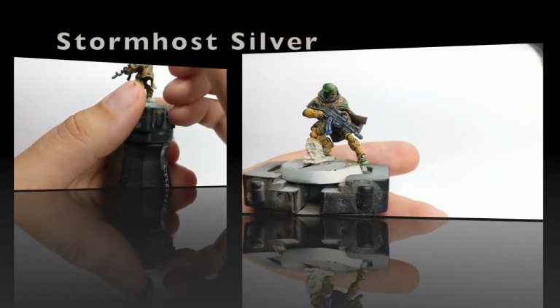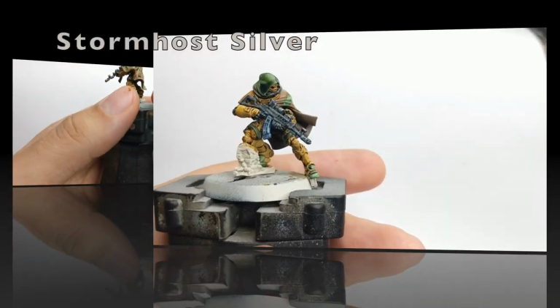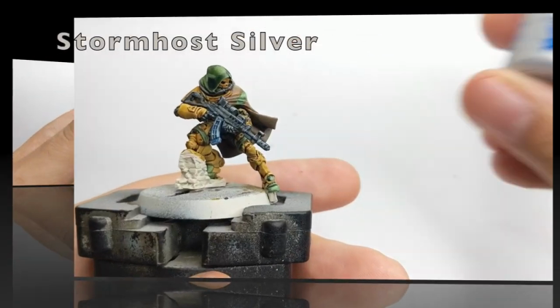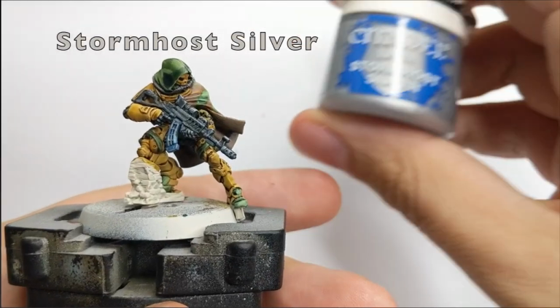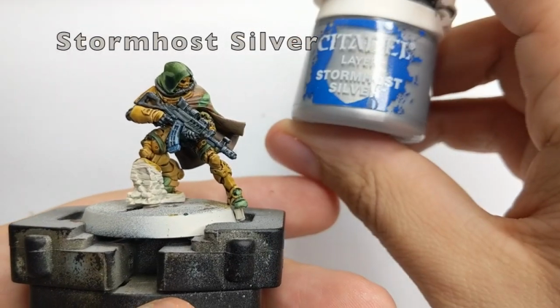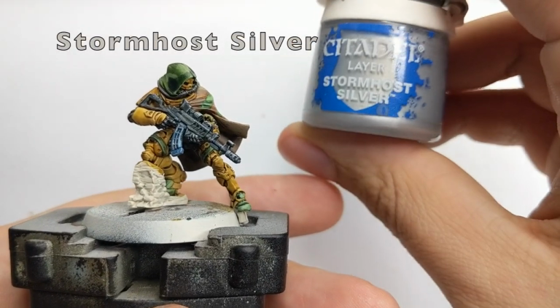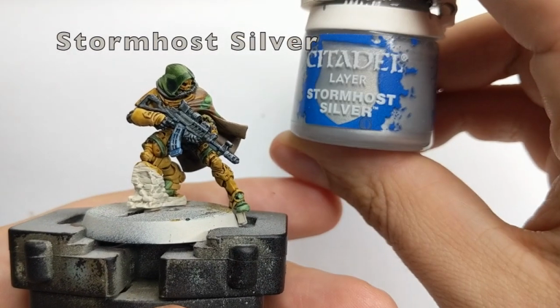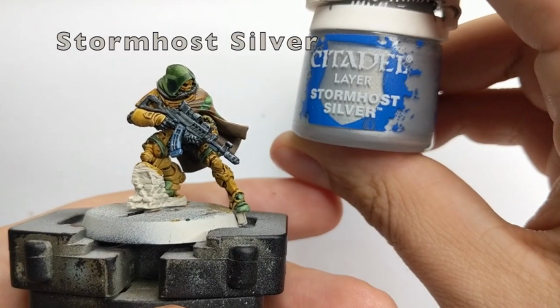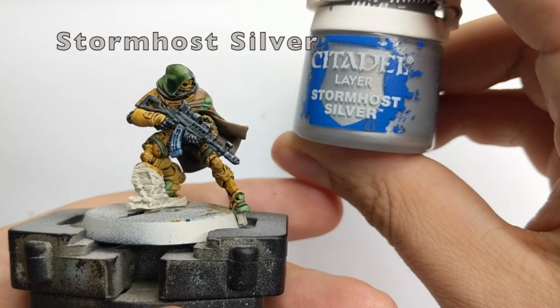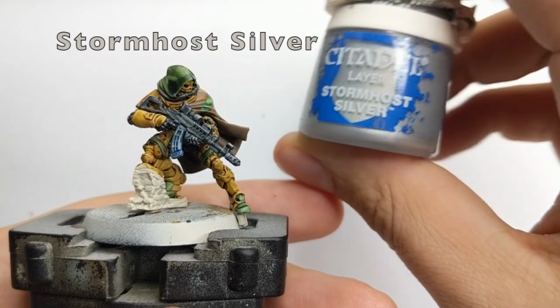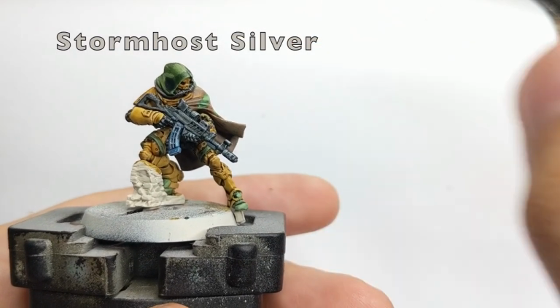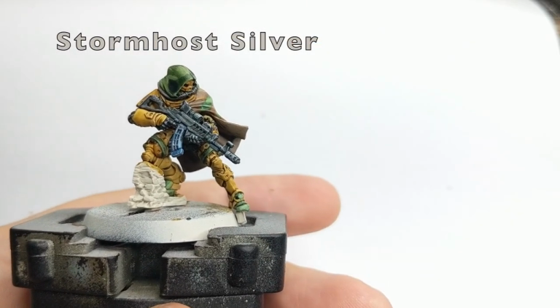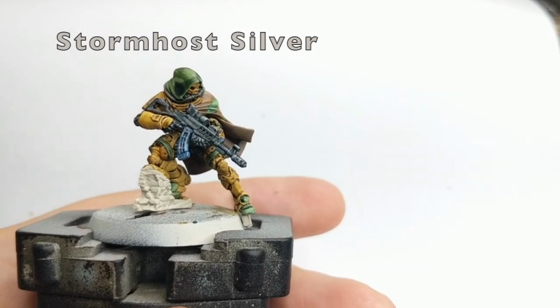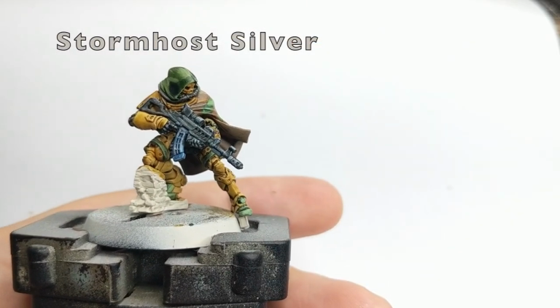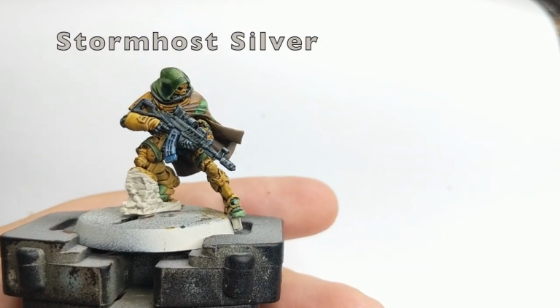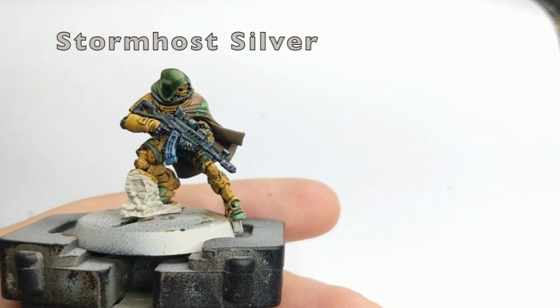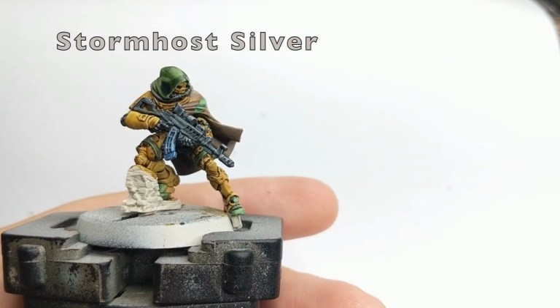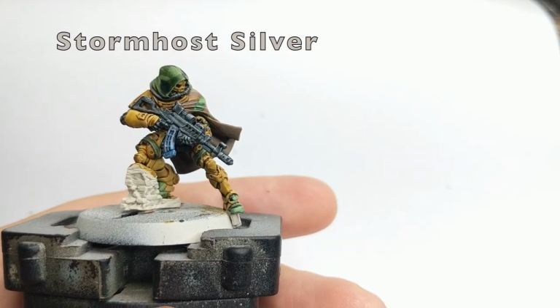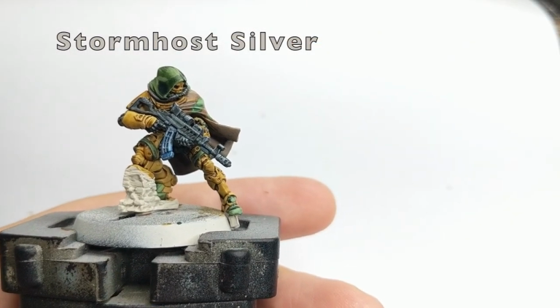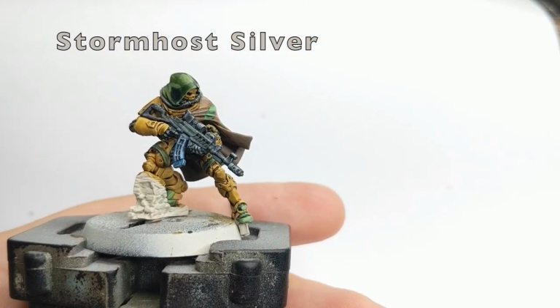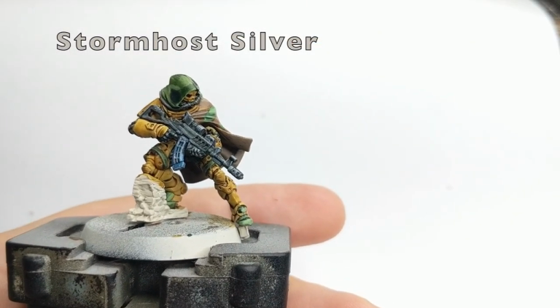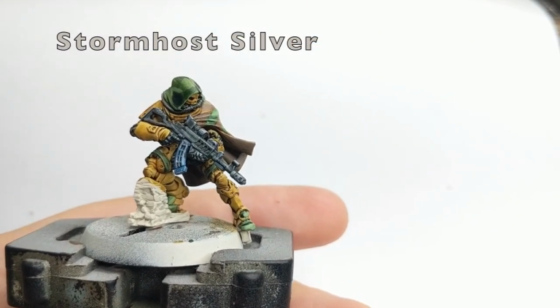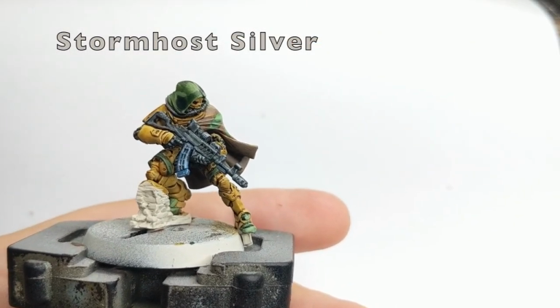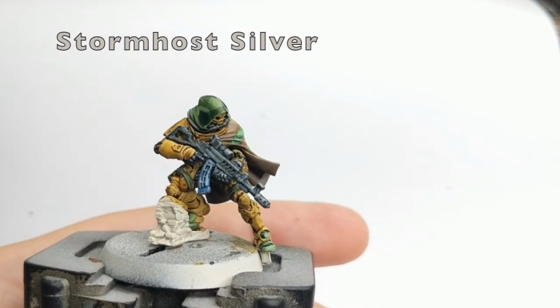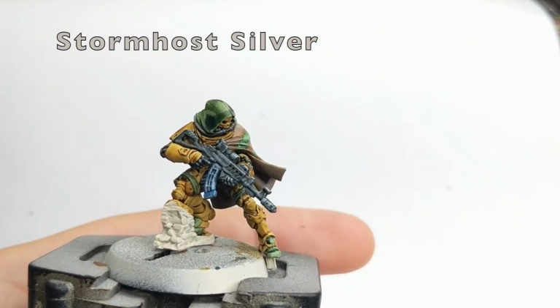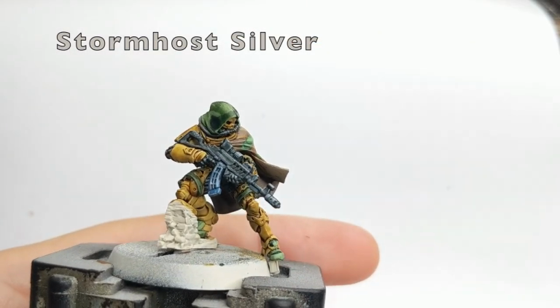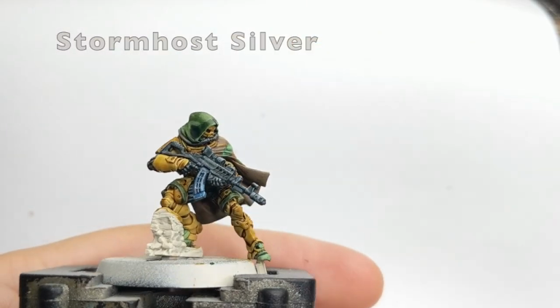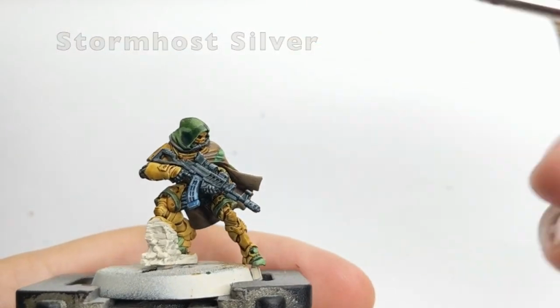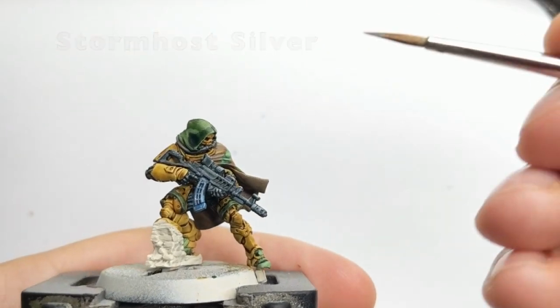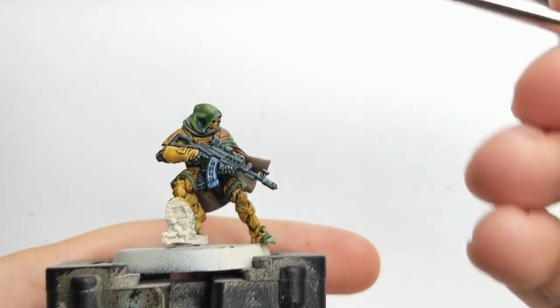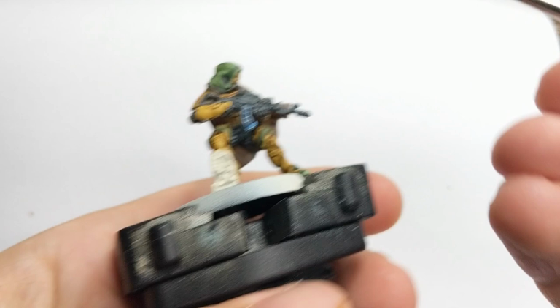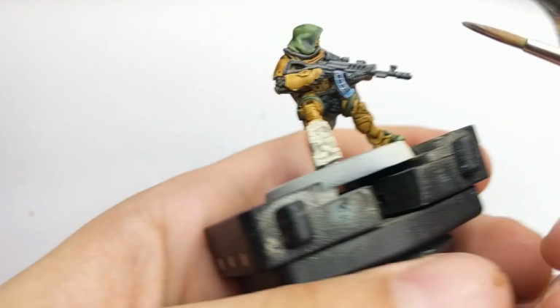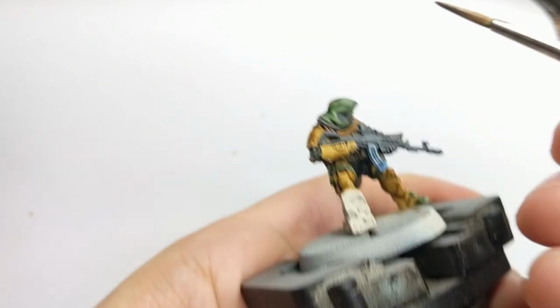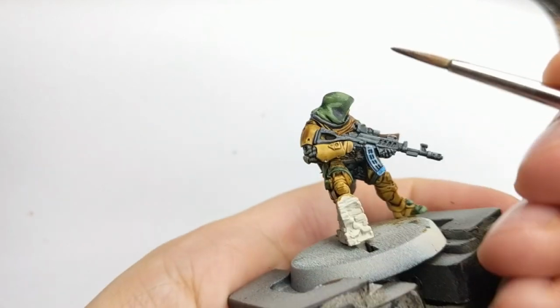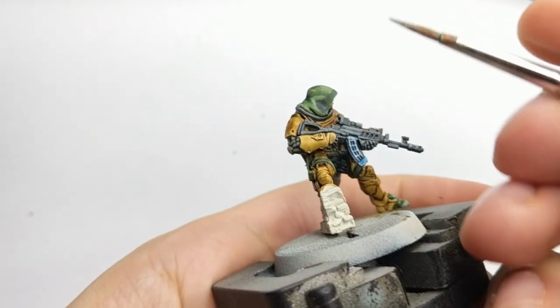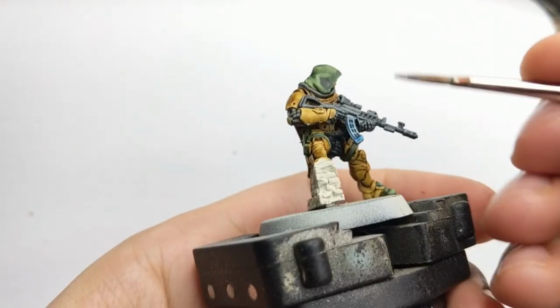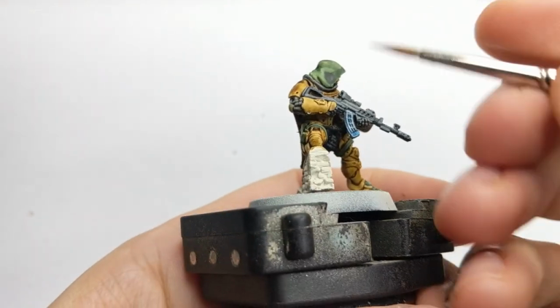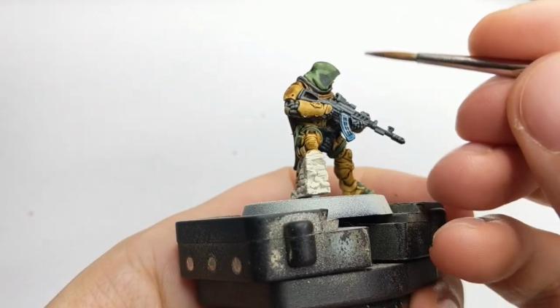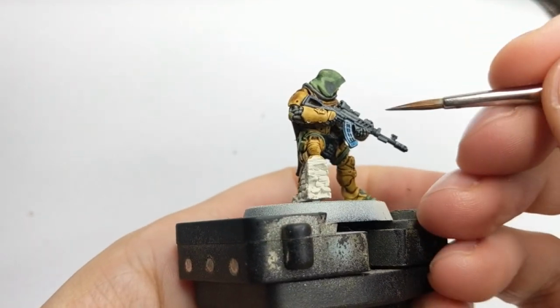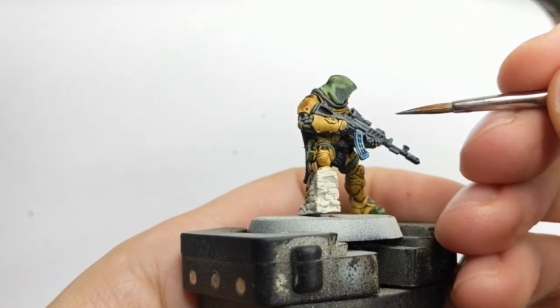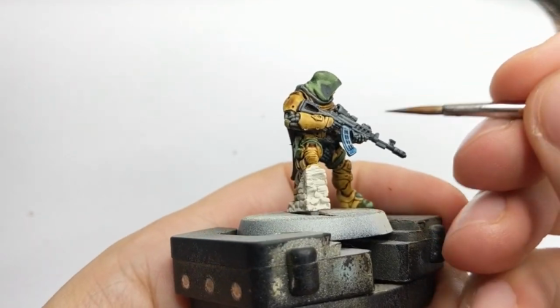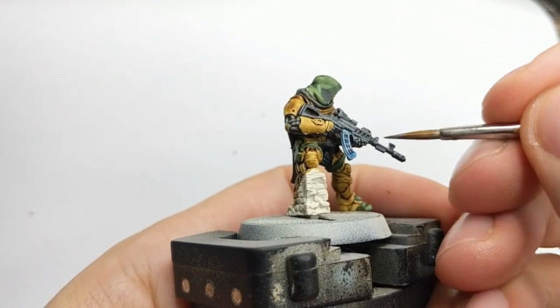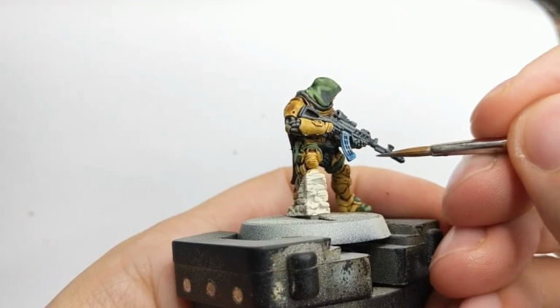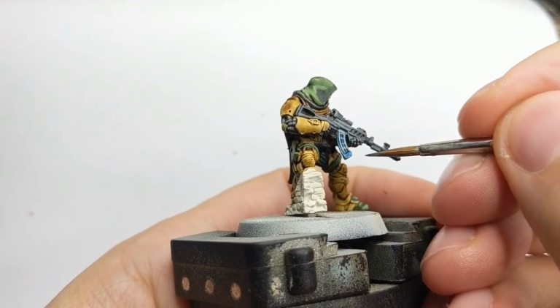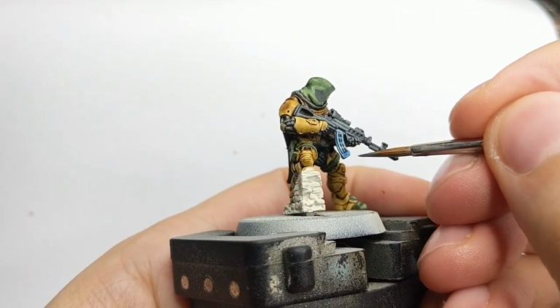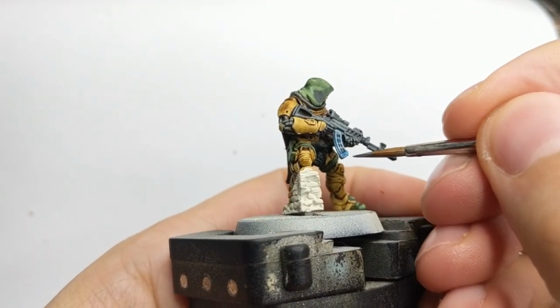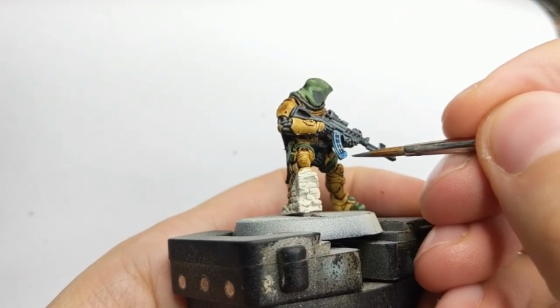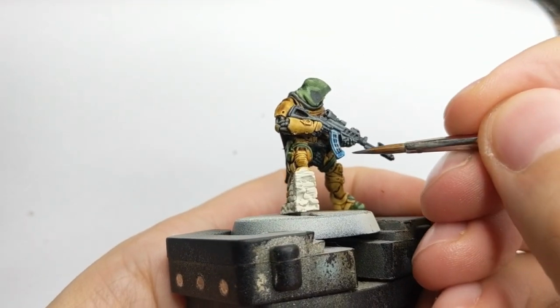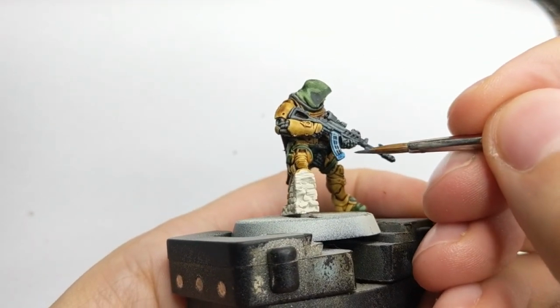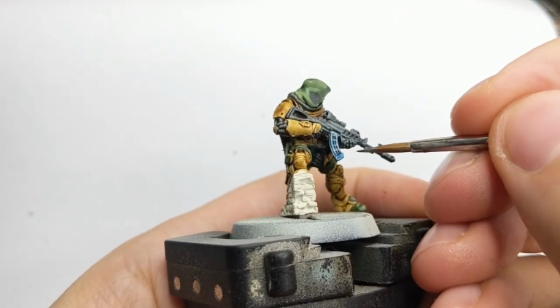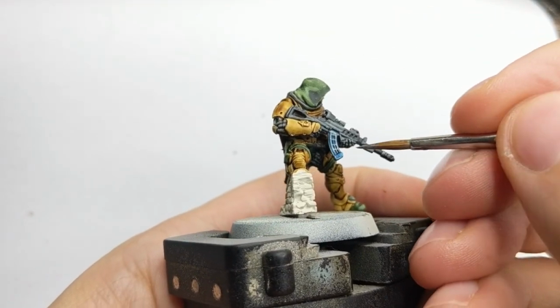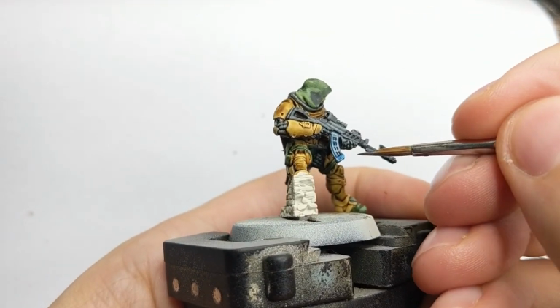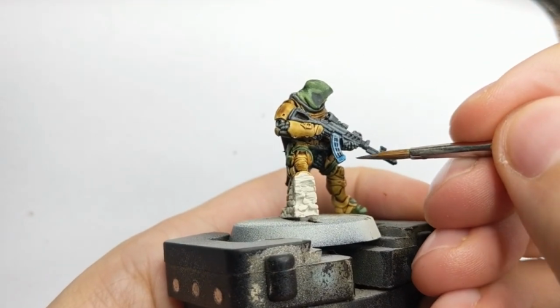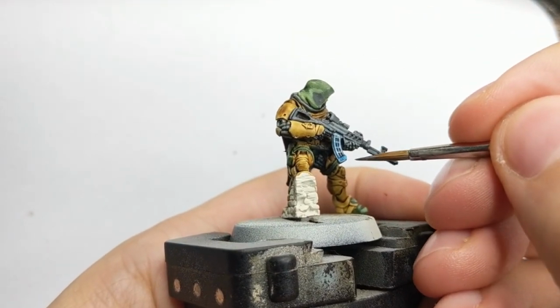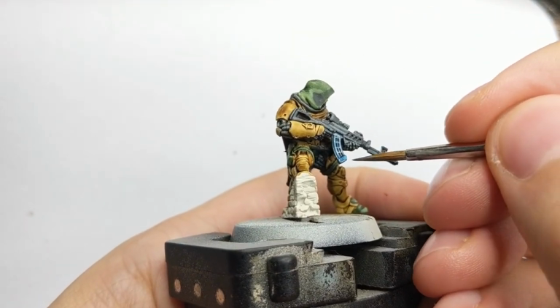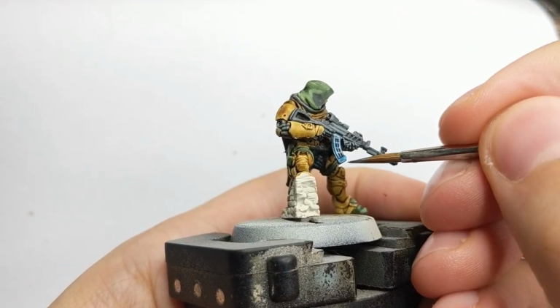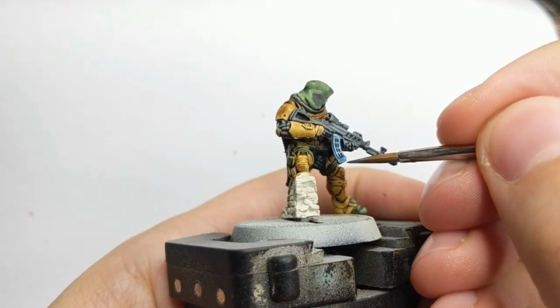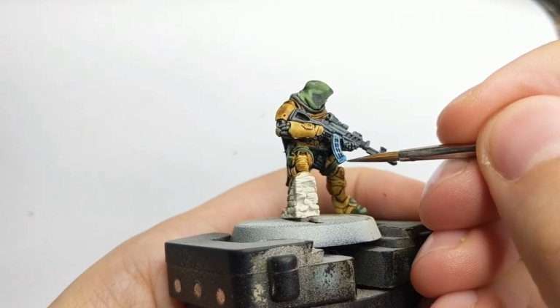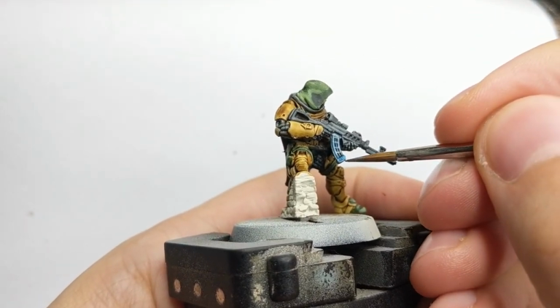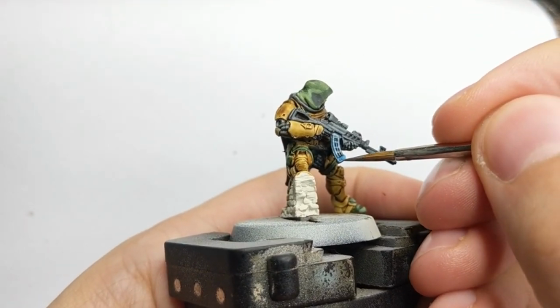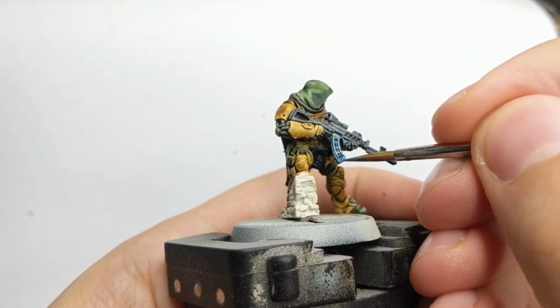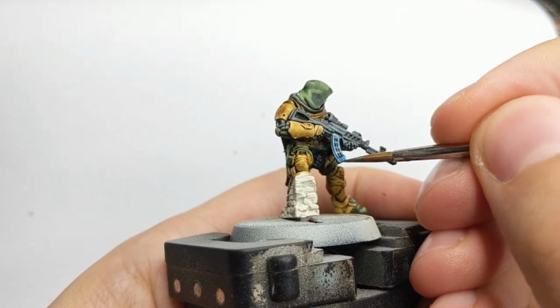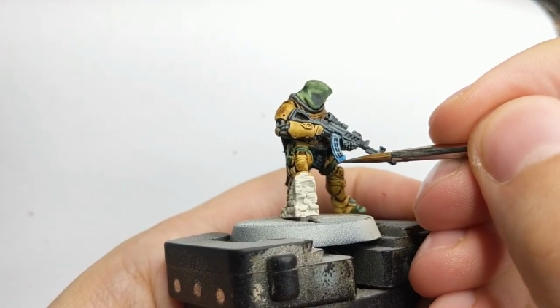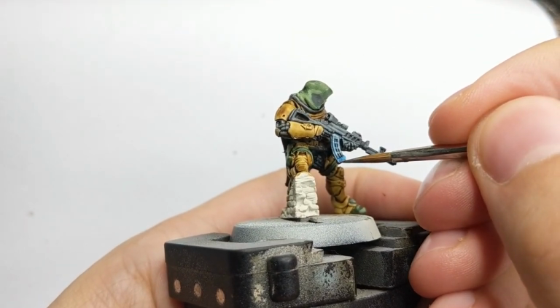After our glaze is dried on his magazine, we are going to take a little bit of Stormhost Silver and use it just as an edge highlight.